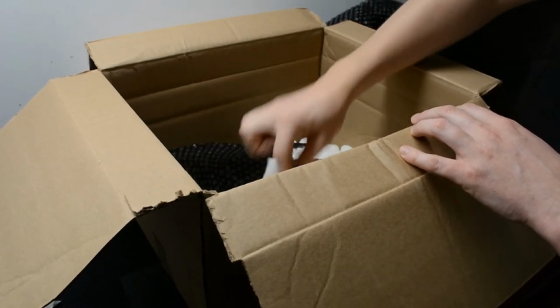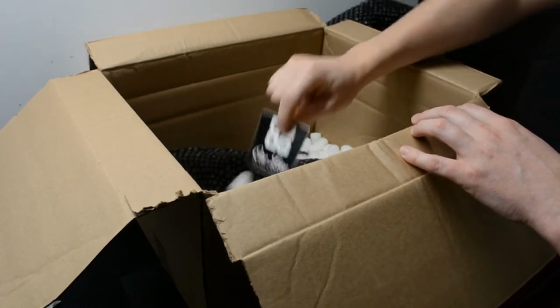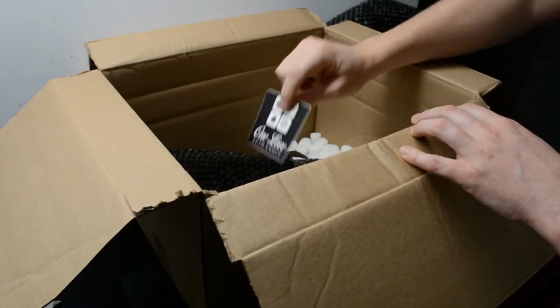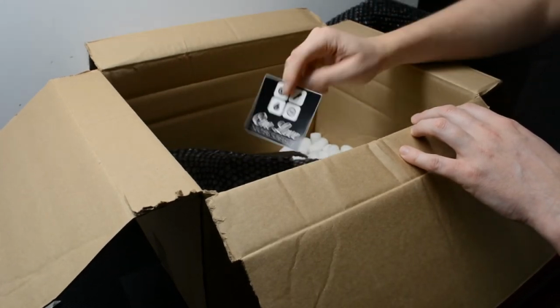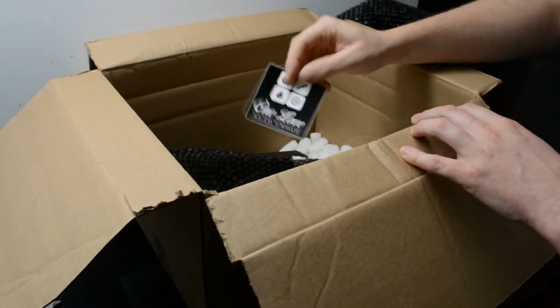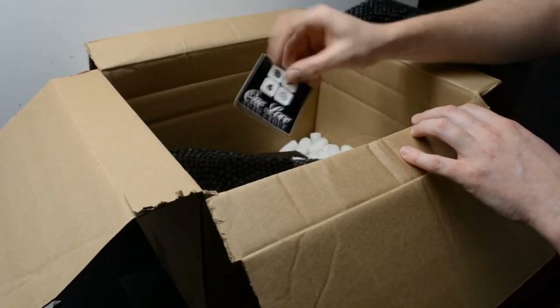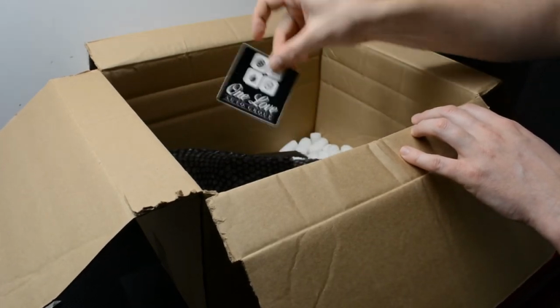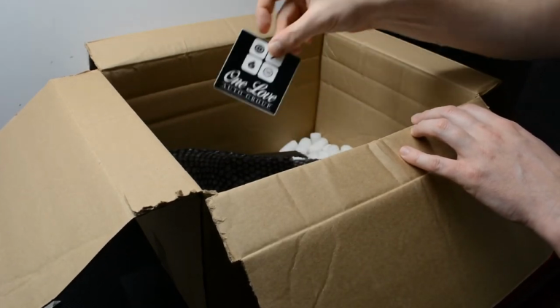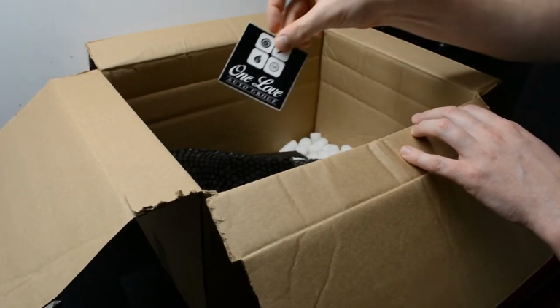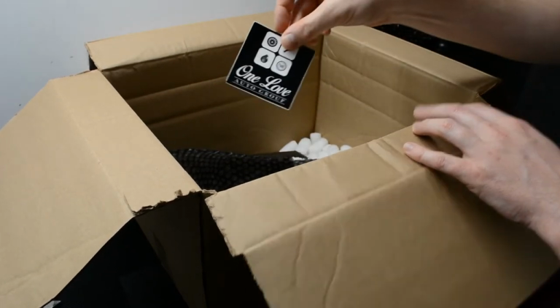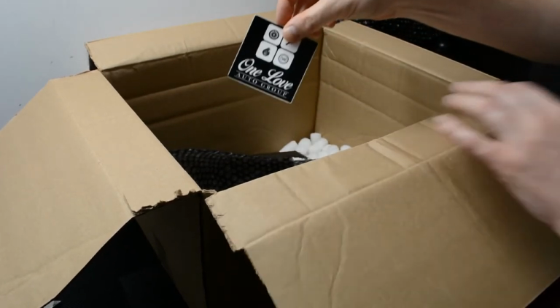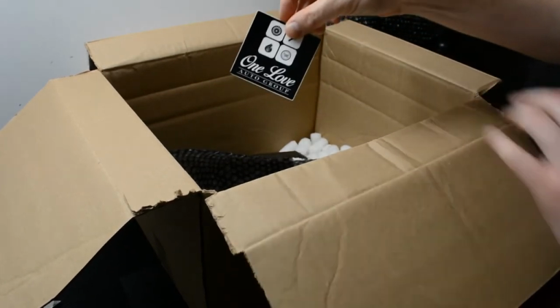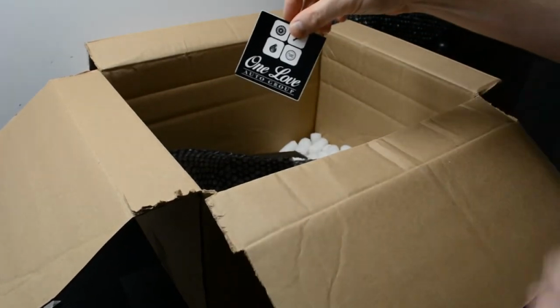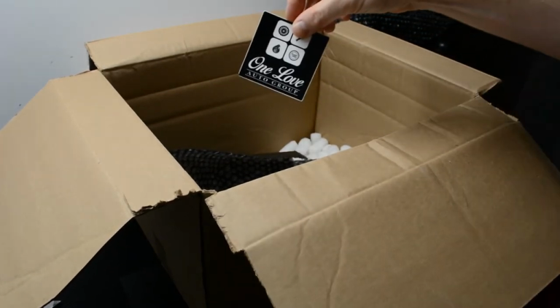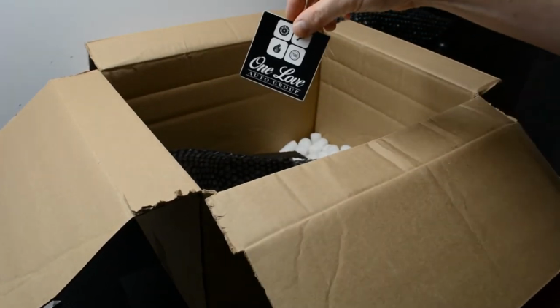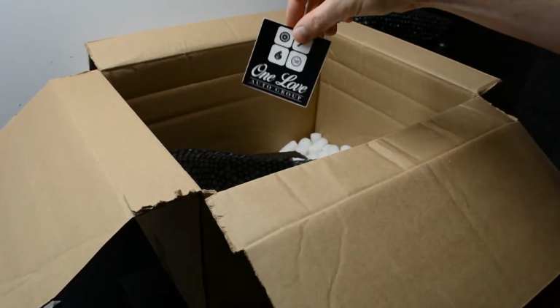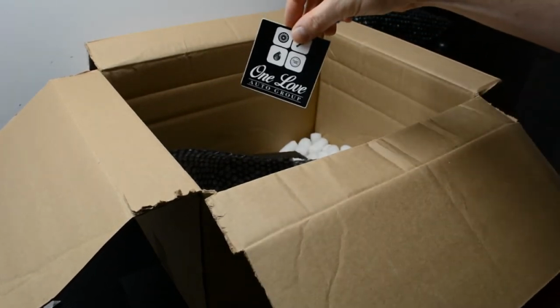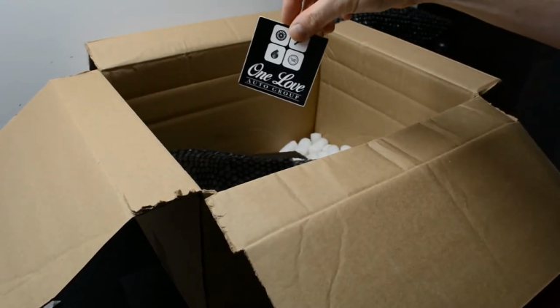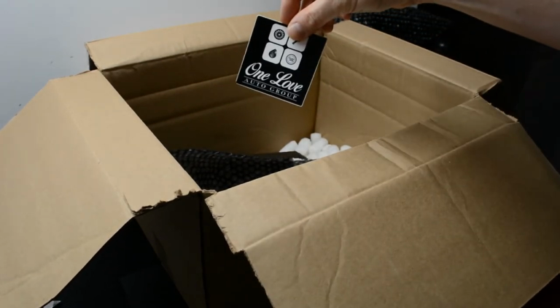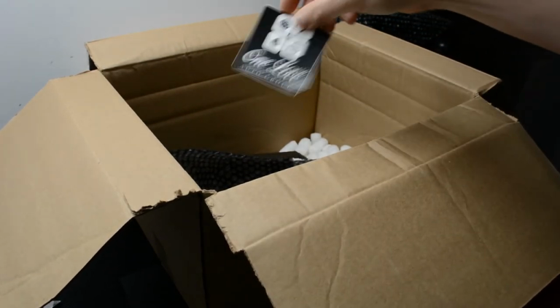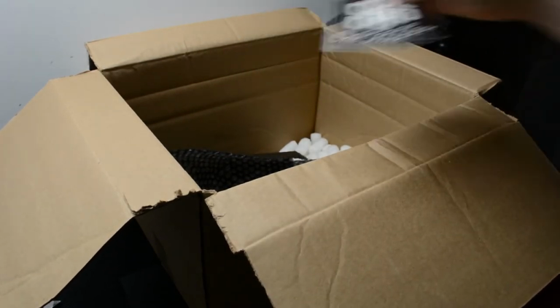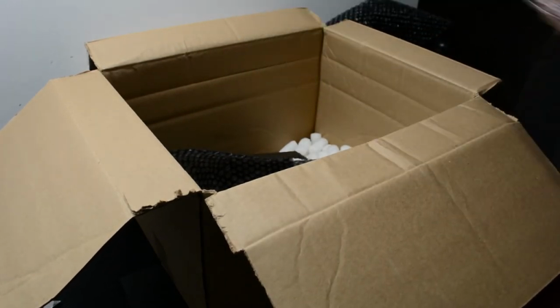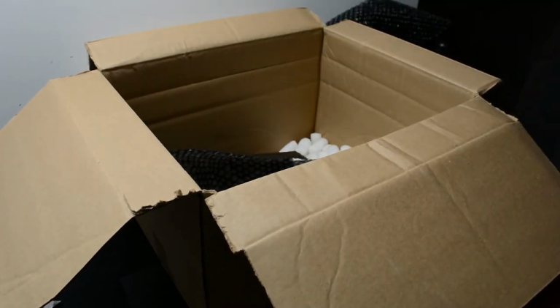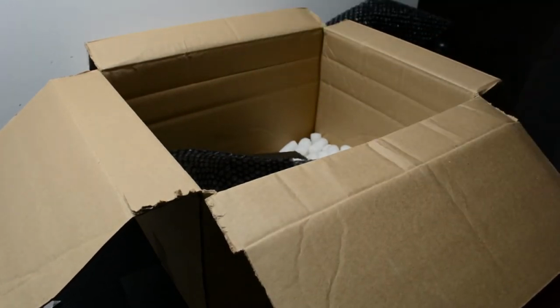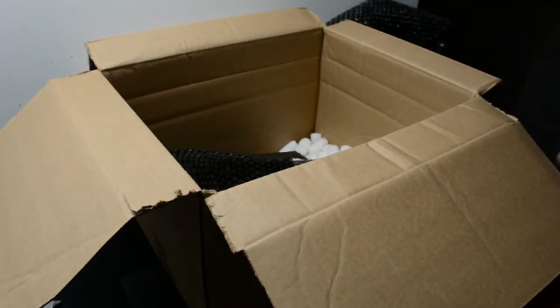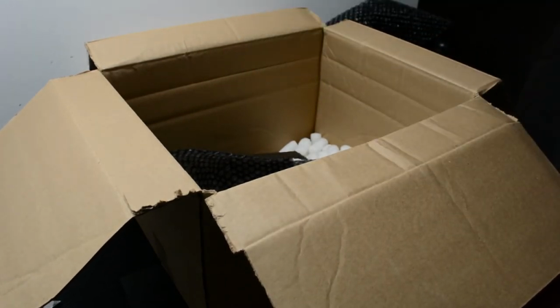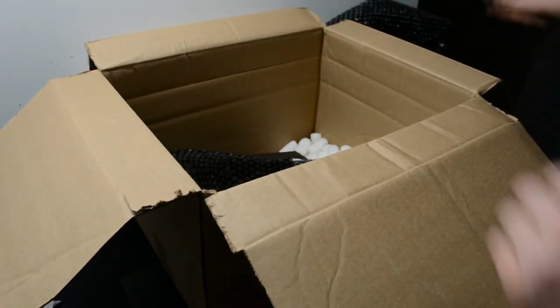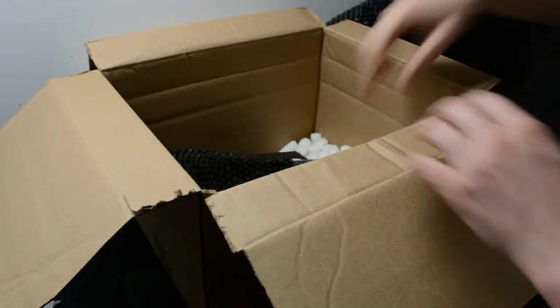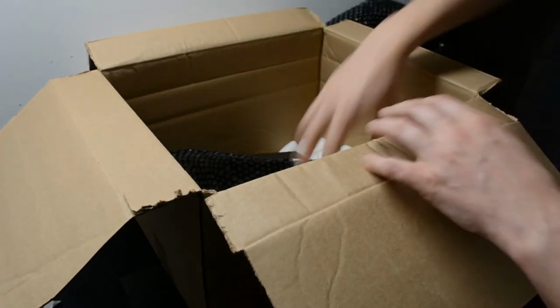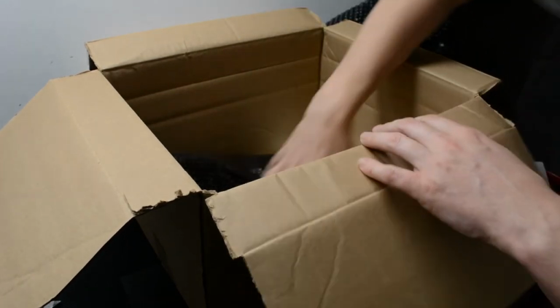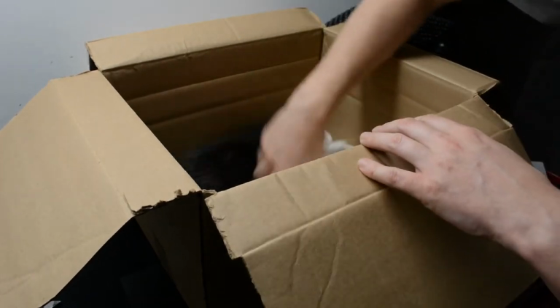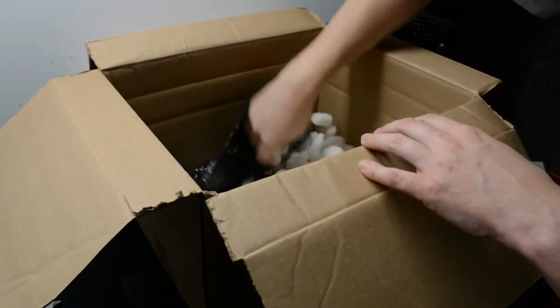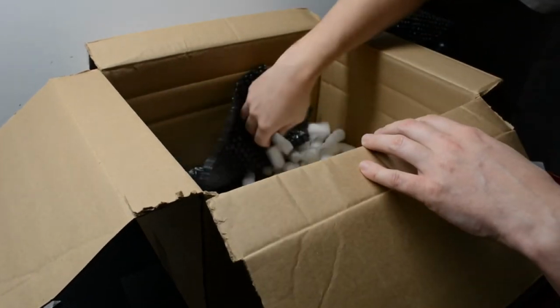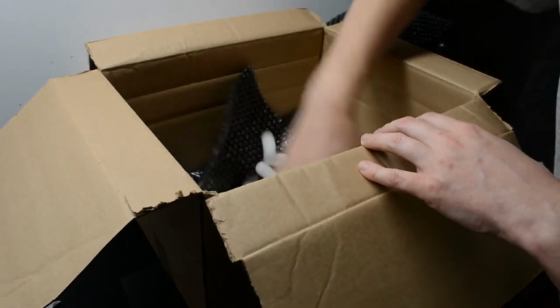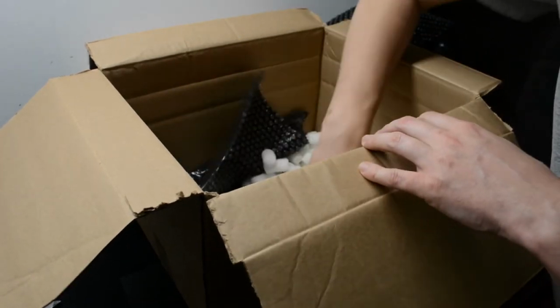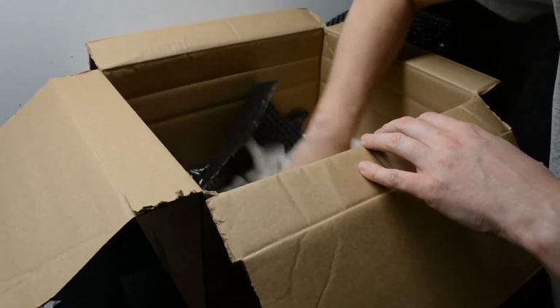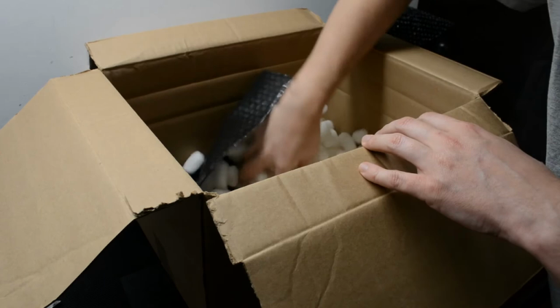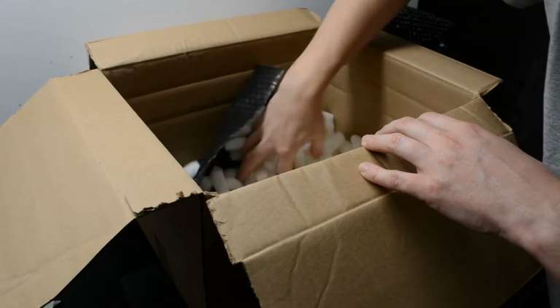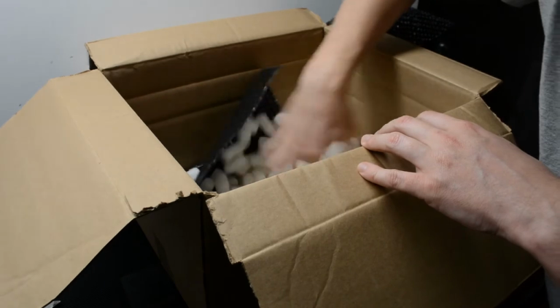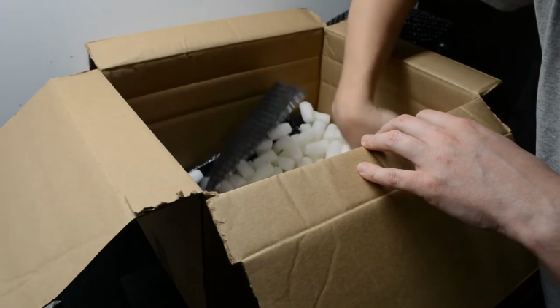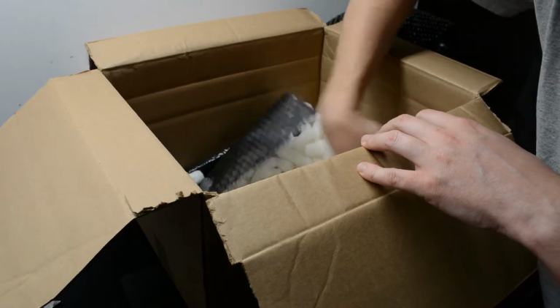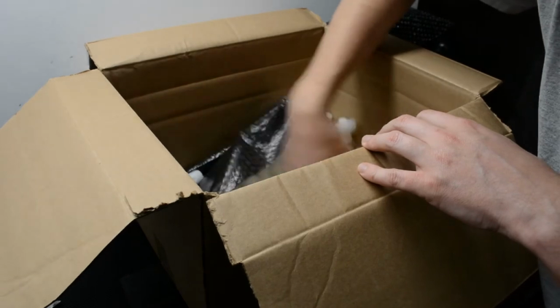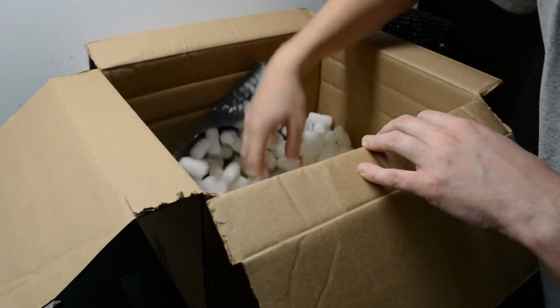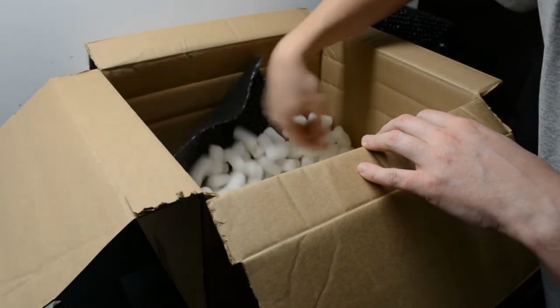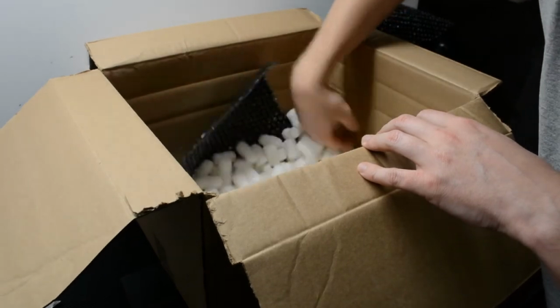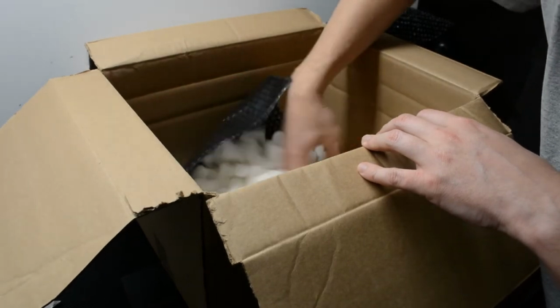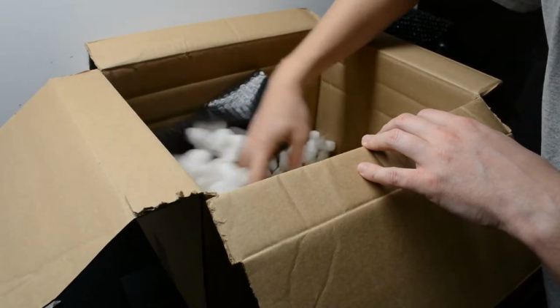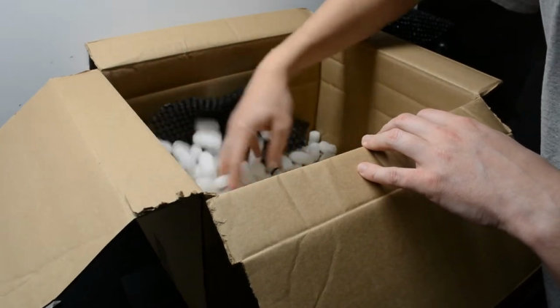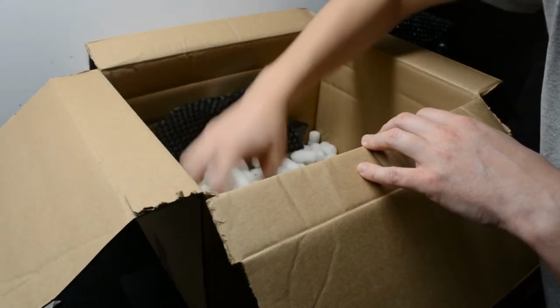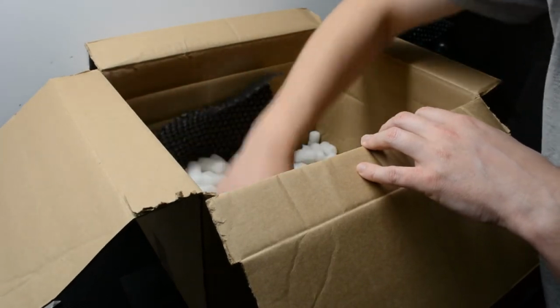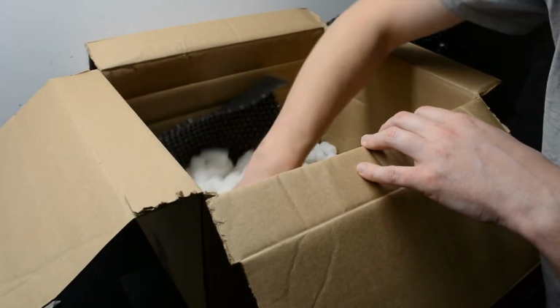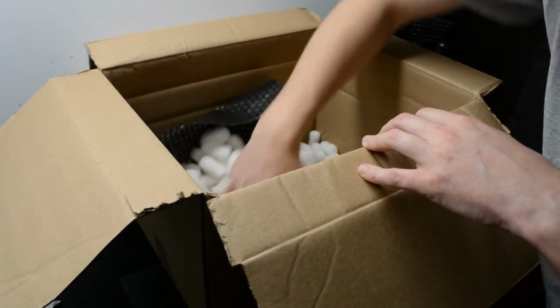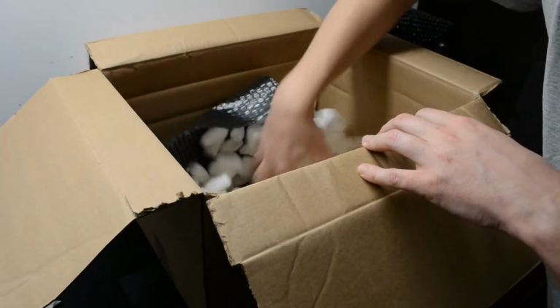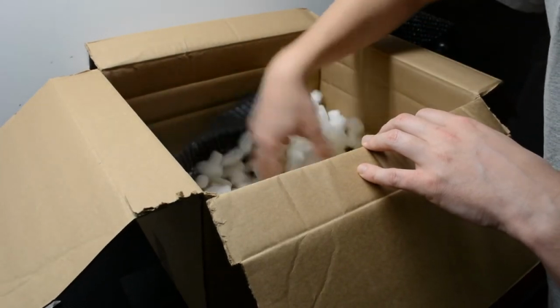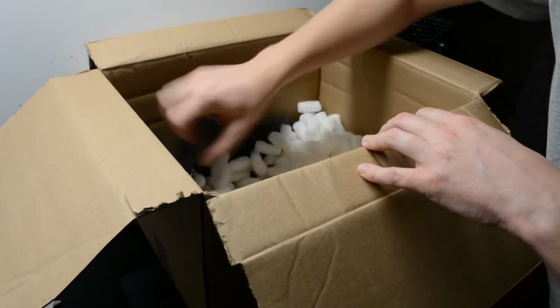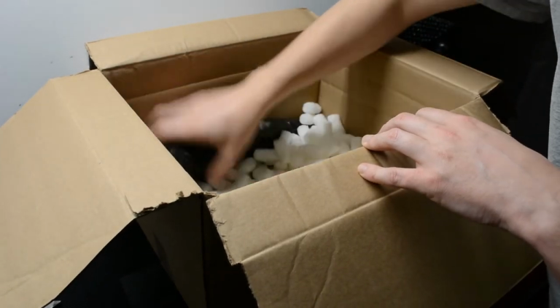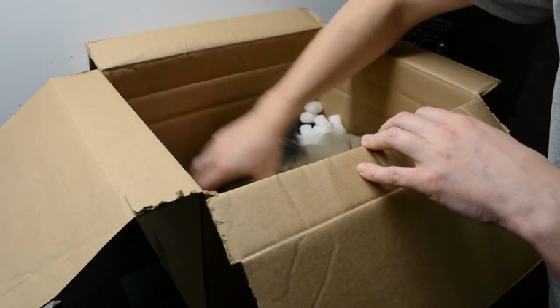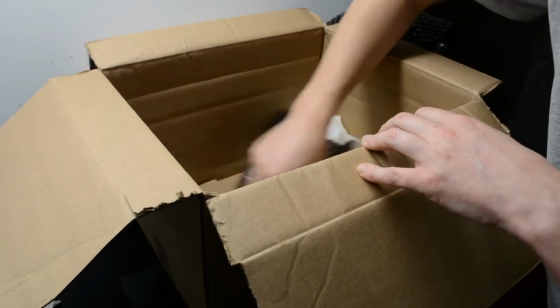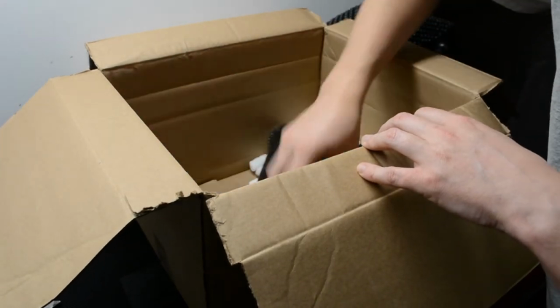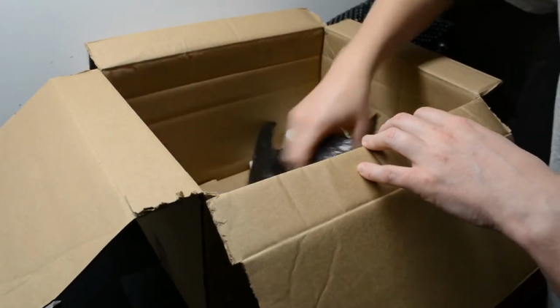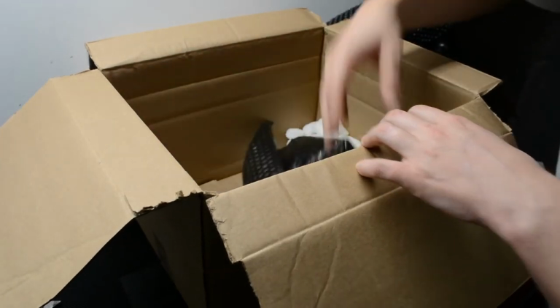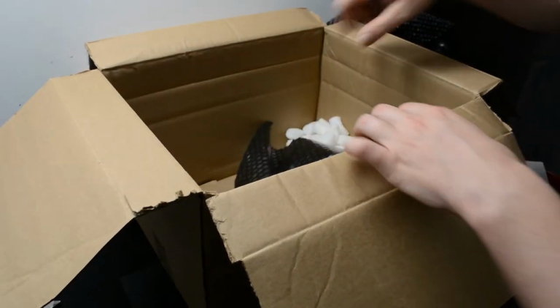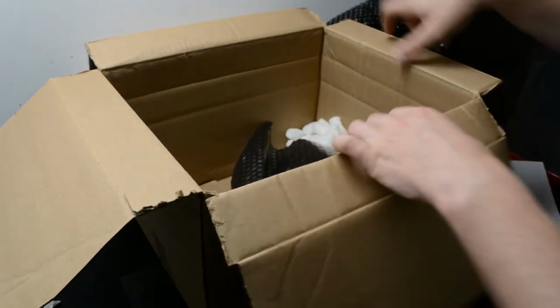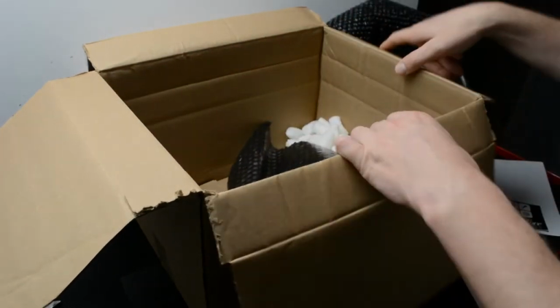When you open the box, you get a little card, which is cool, and a sticker, which is awesome — another one for the toolbox or the car, whatever you want to do with it.